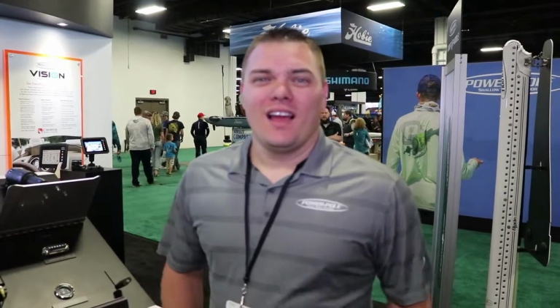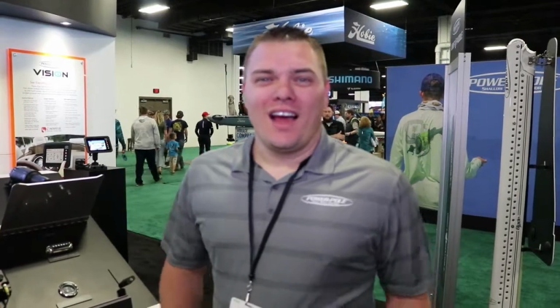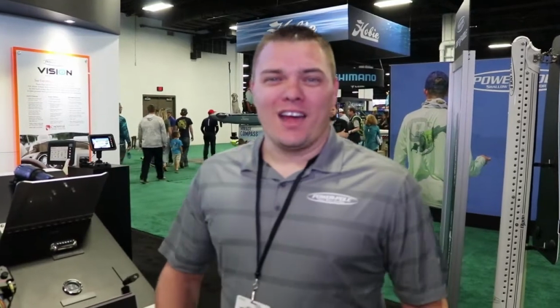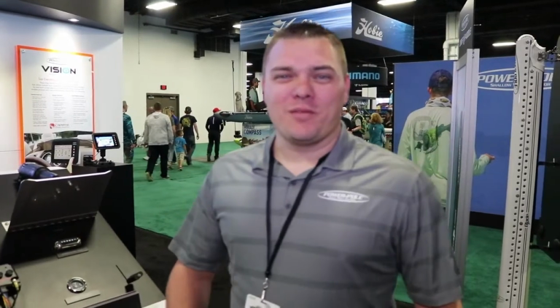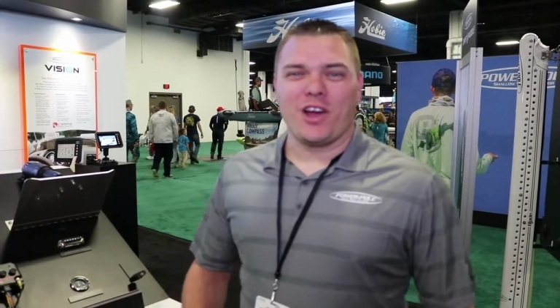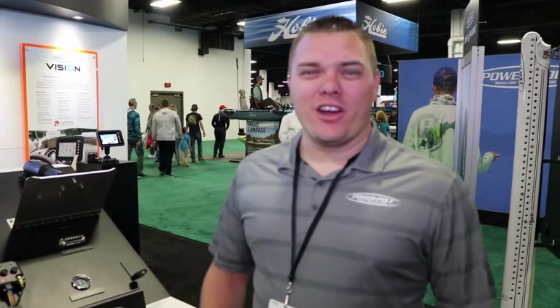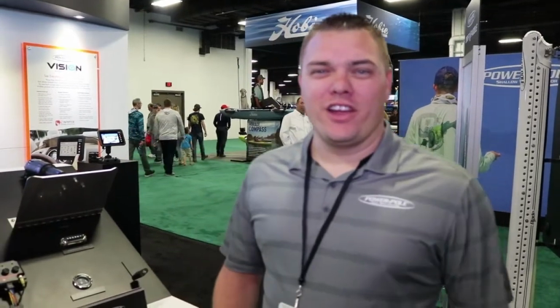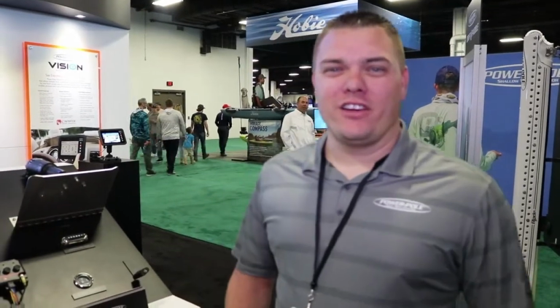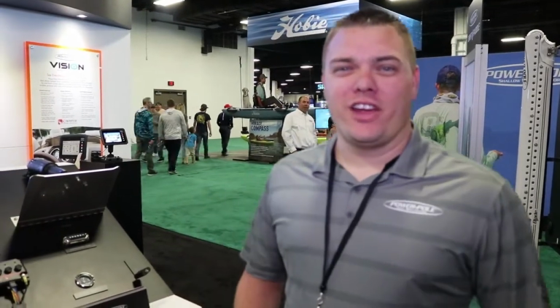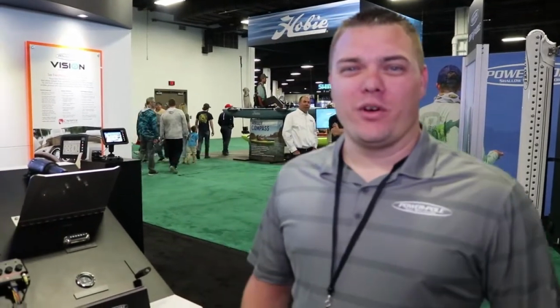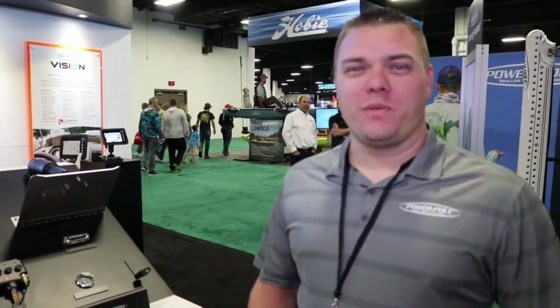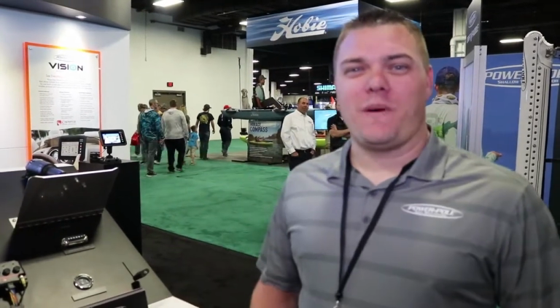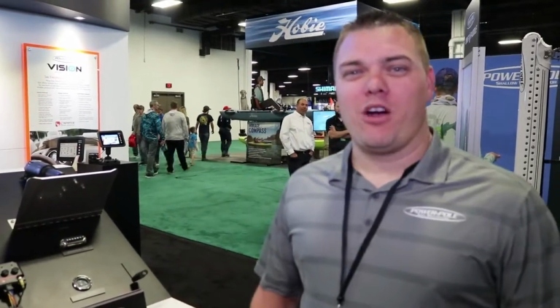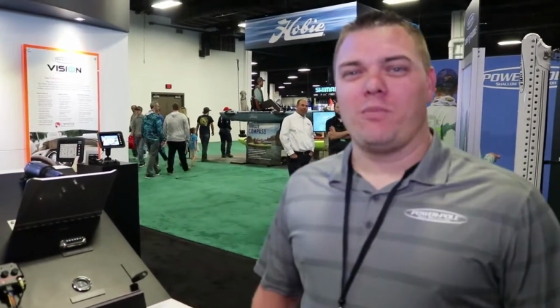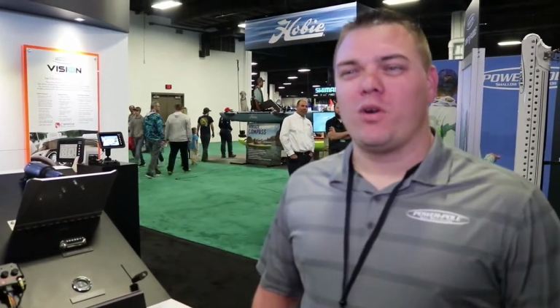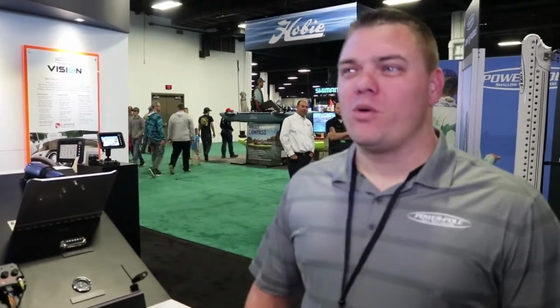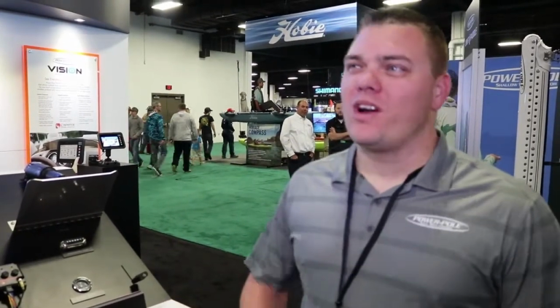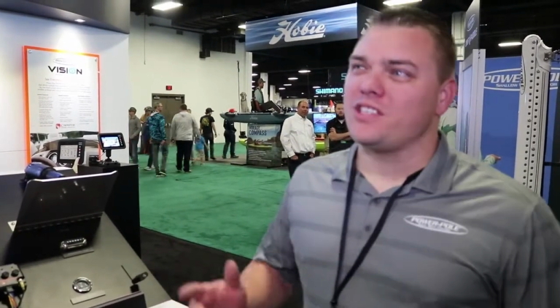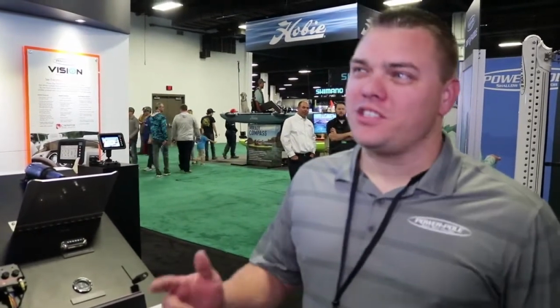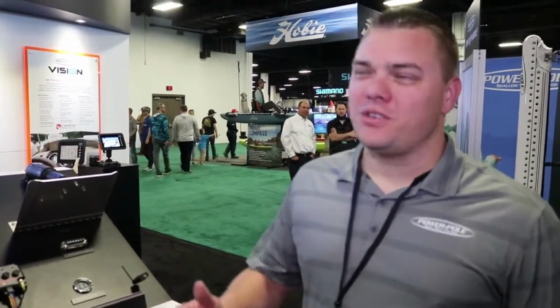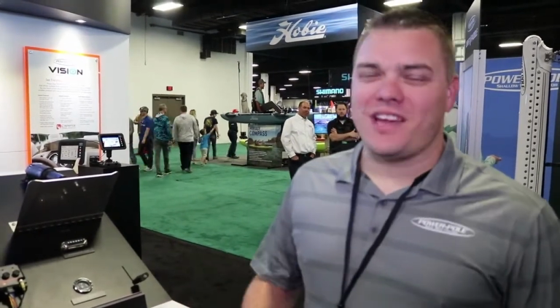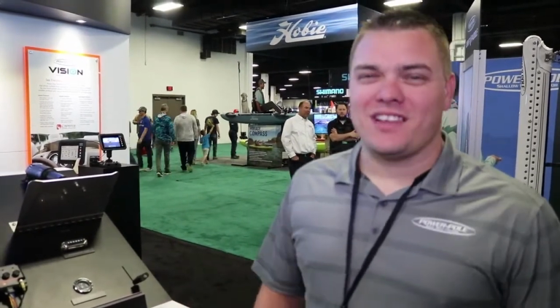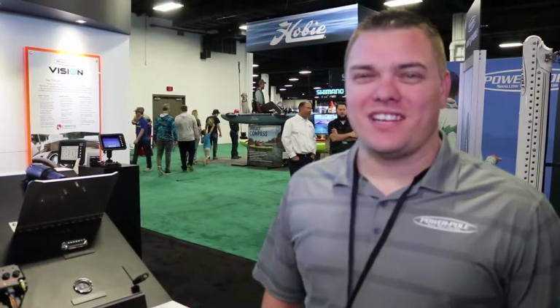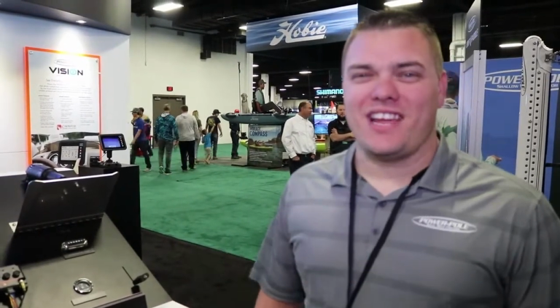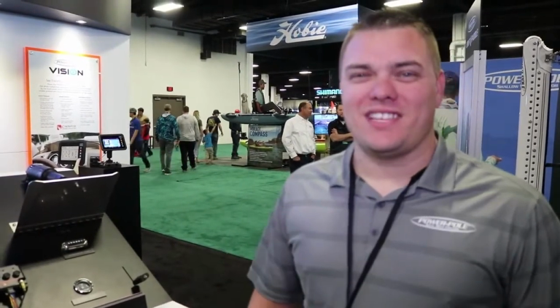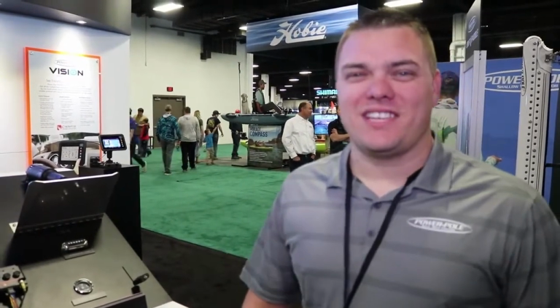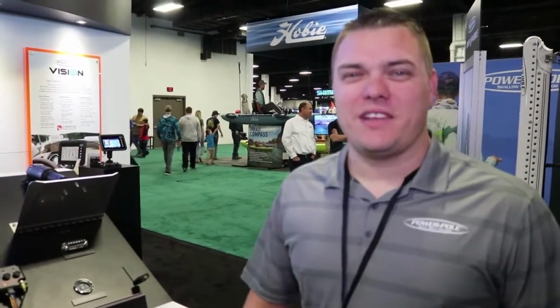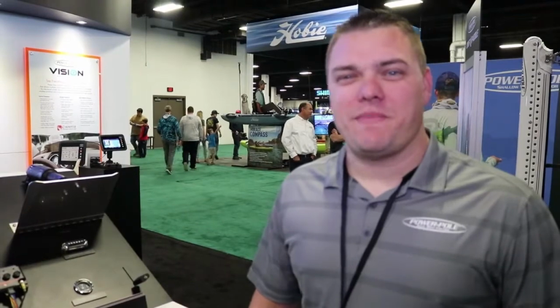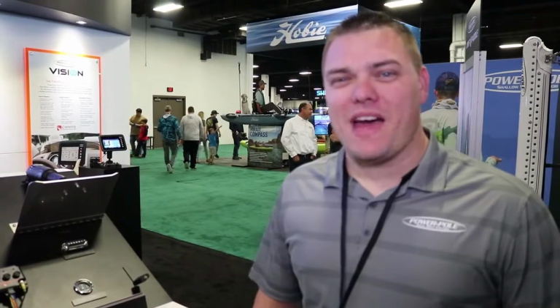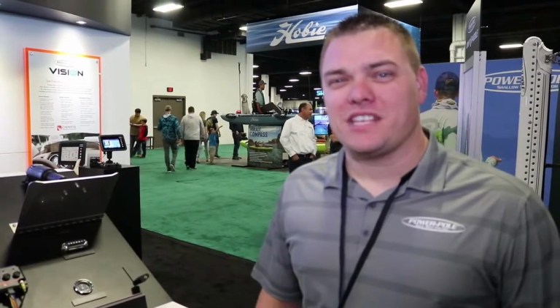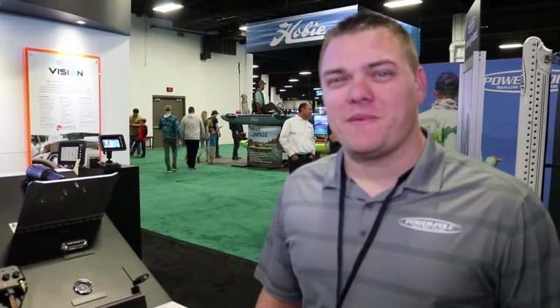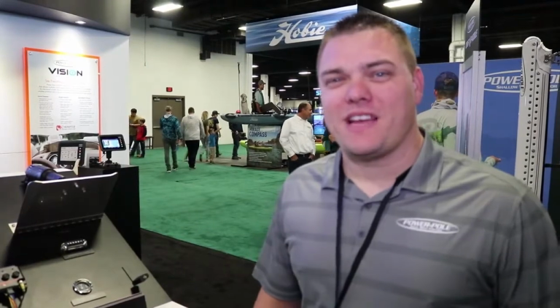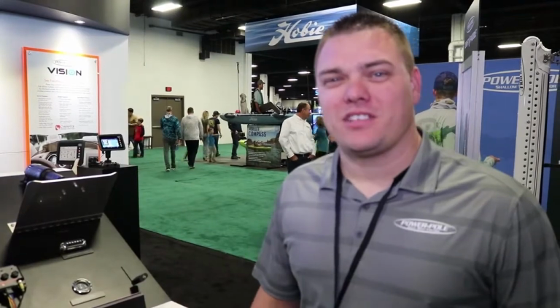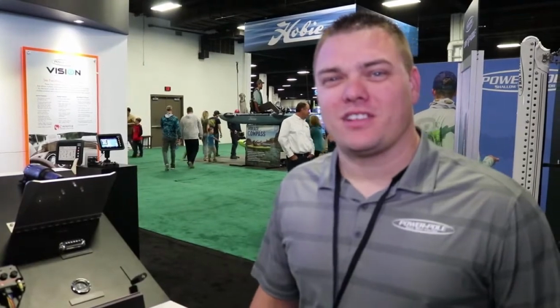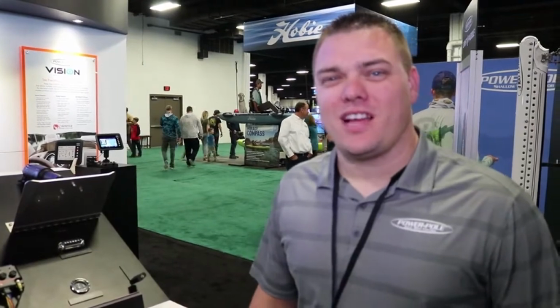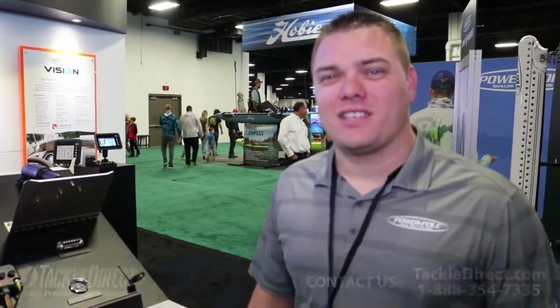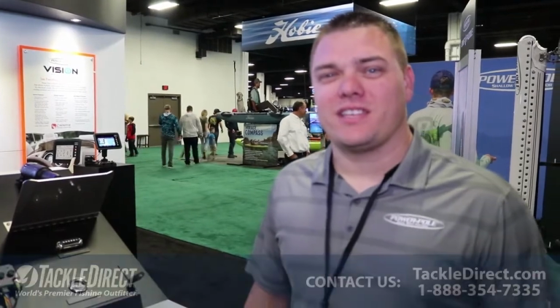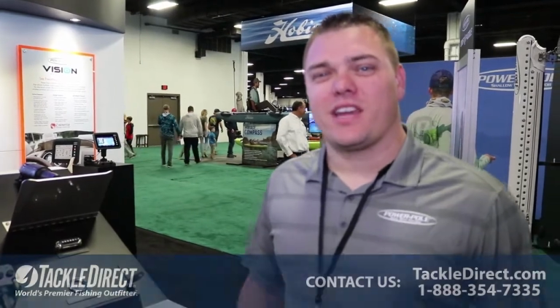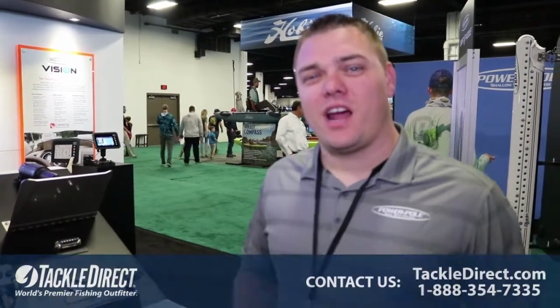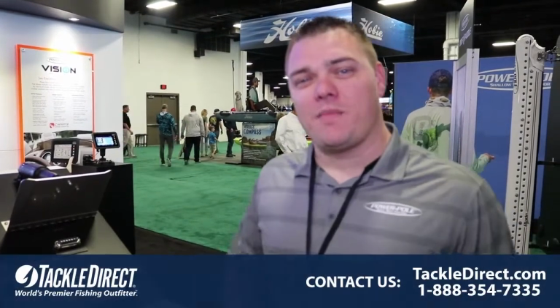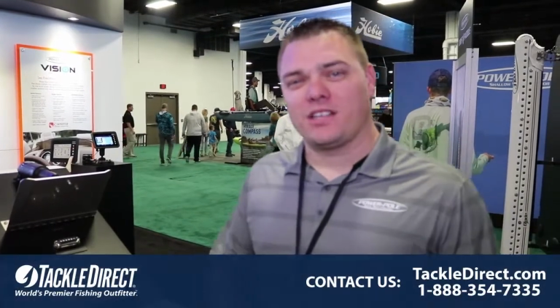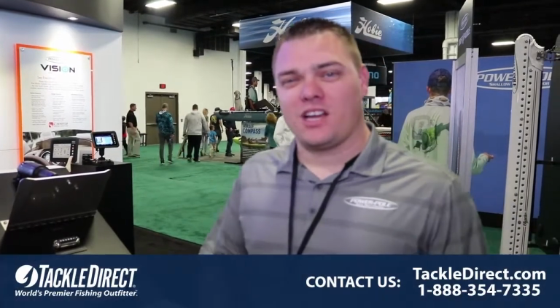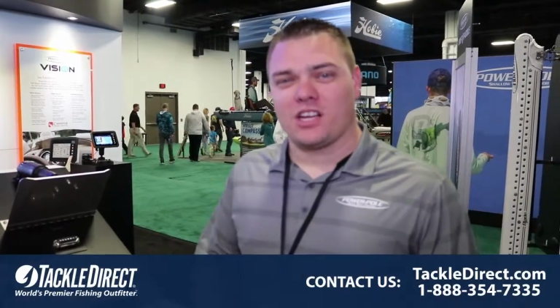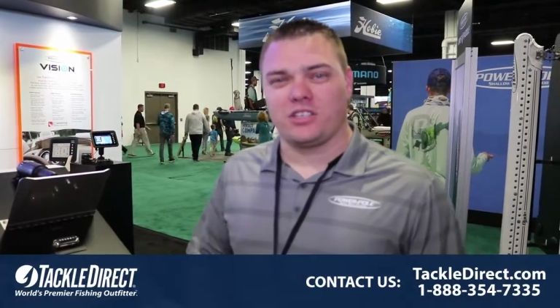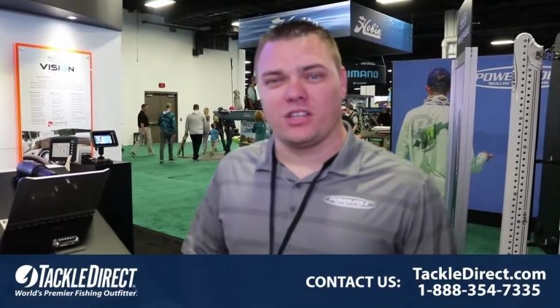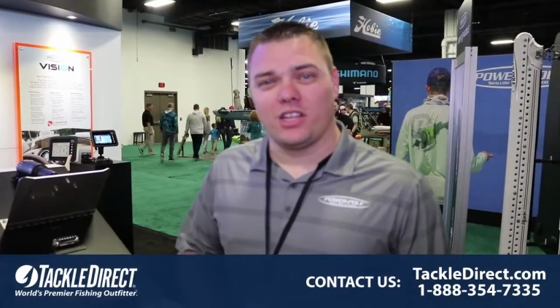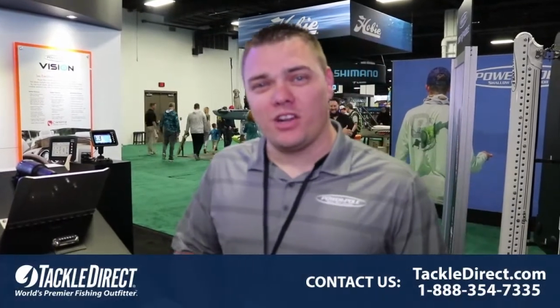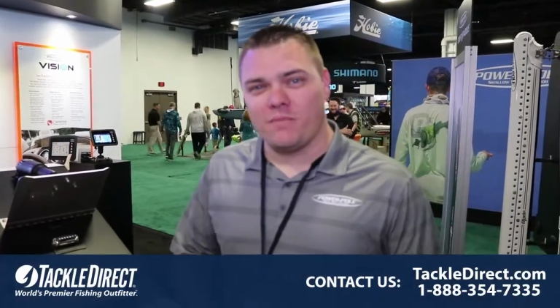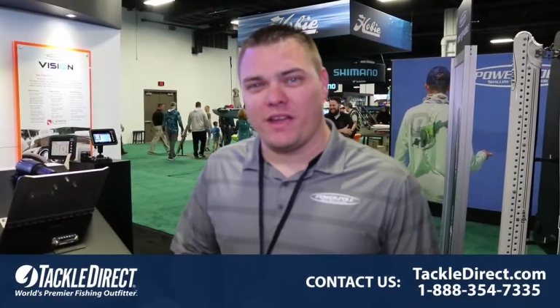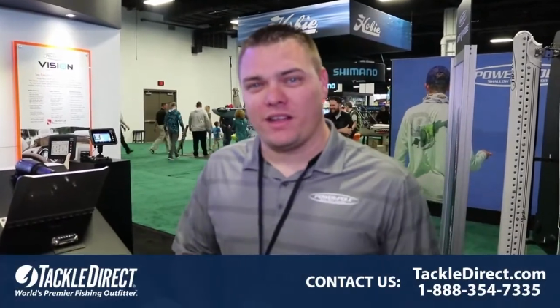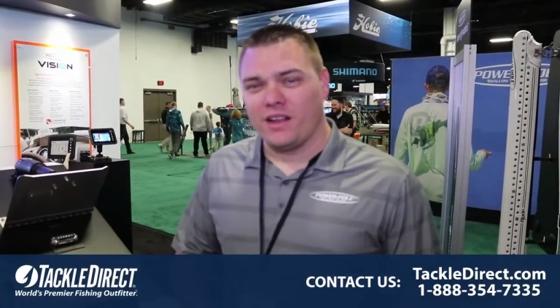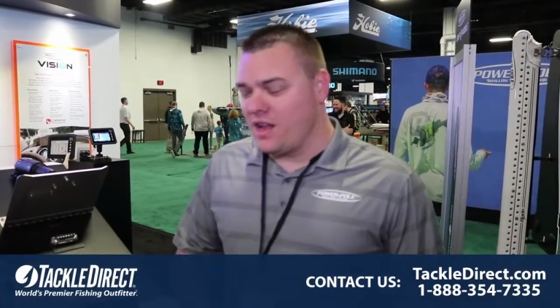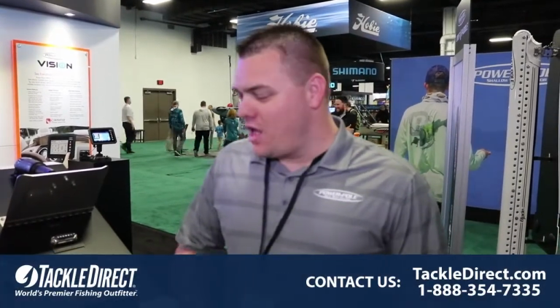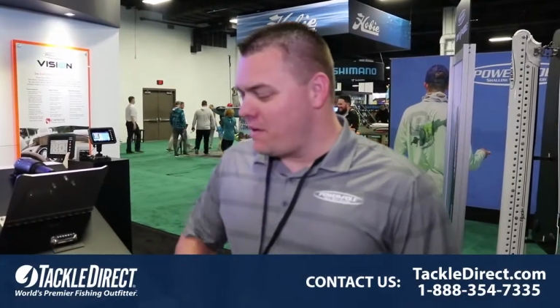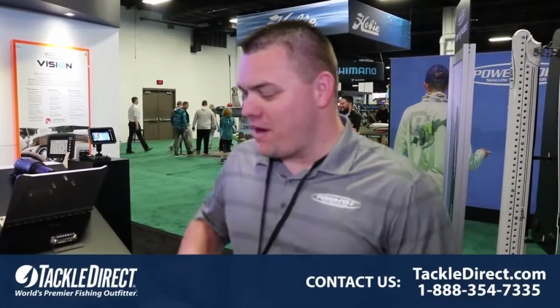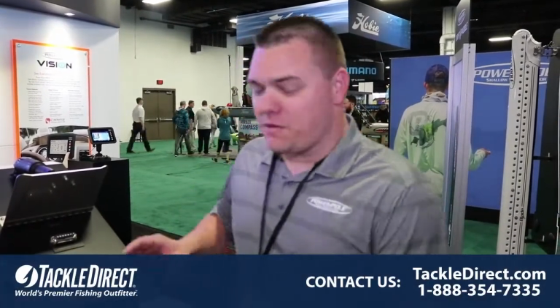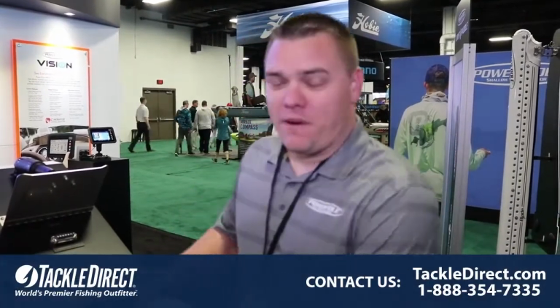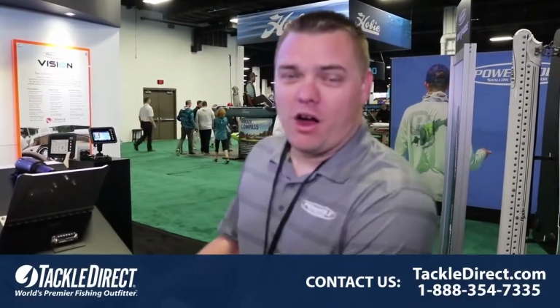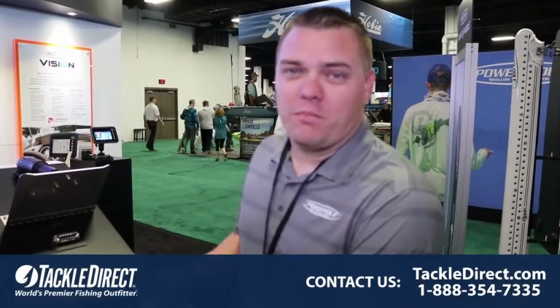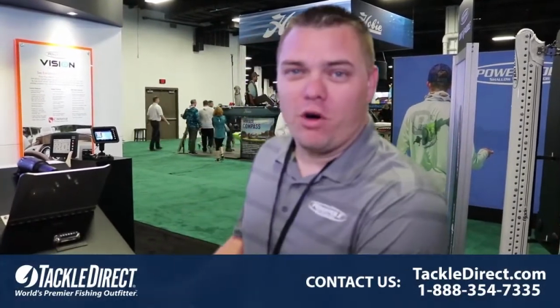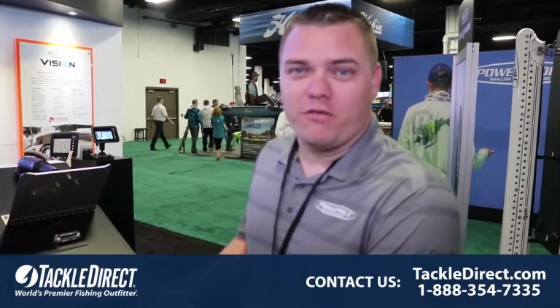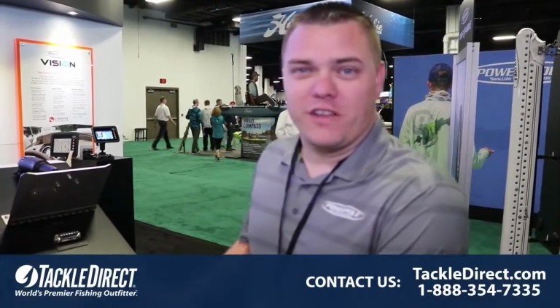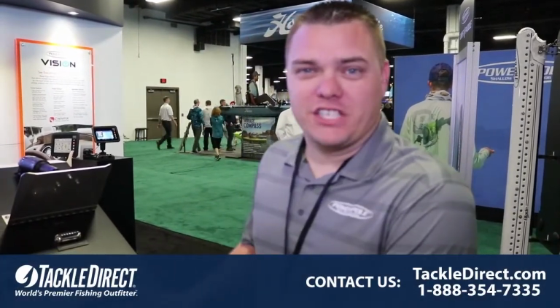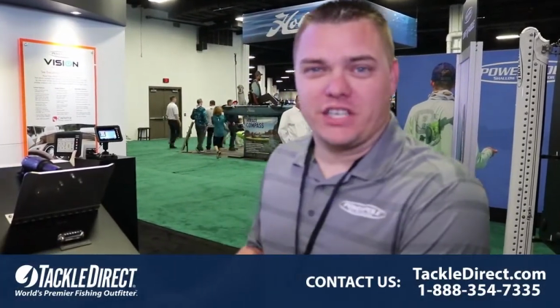Hi, I'm Curt Hill here with PowerPull. We're at the 2018 Bassmaster Classic and I'm going to talk to you a little bit about the PowerPull Vision.